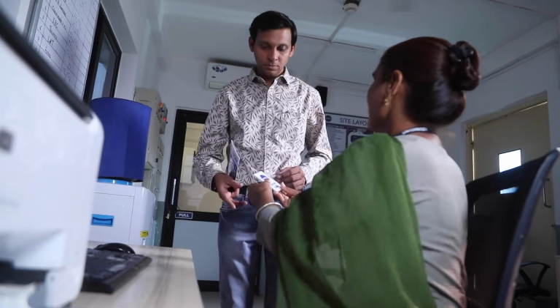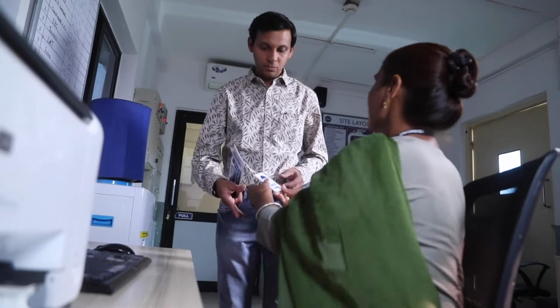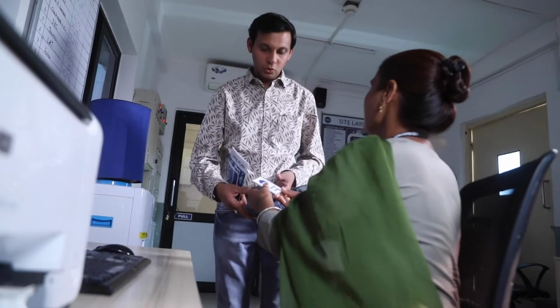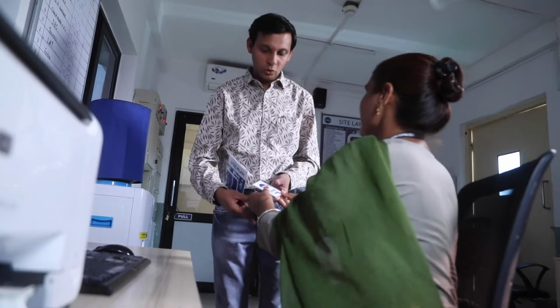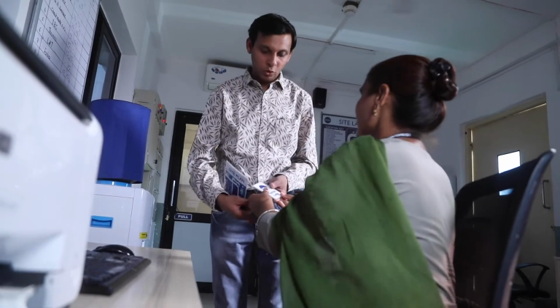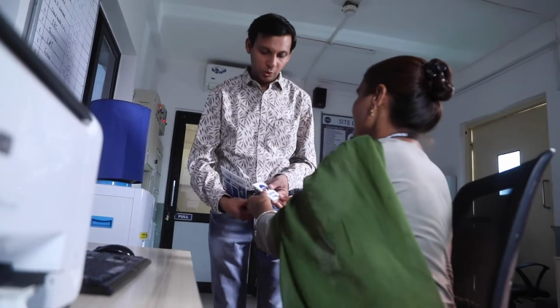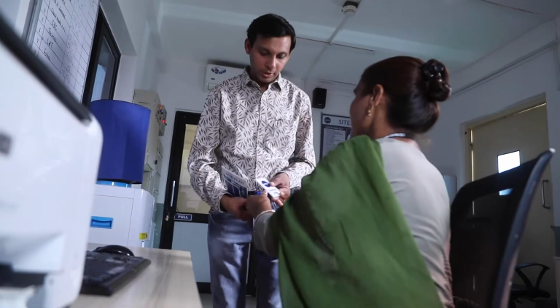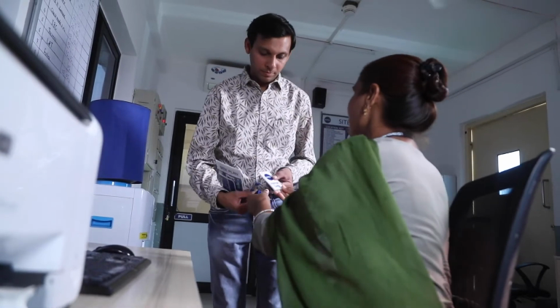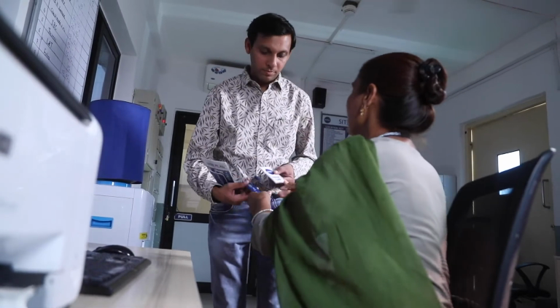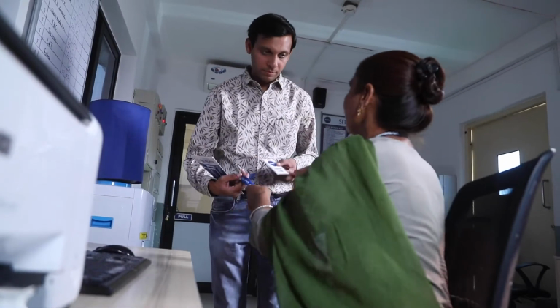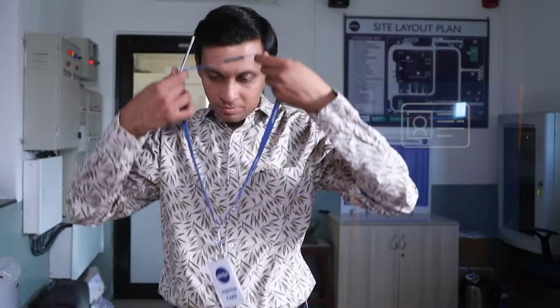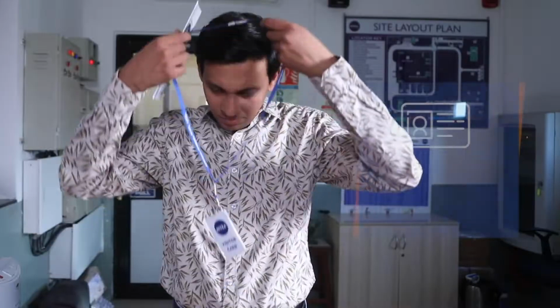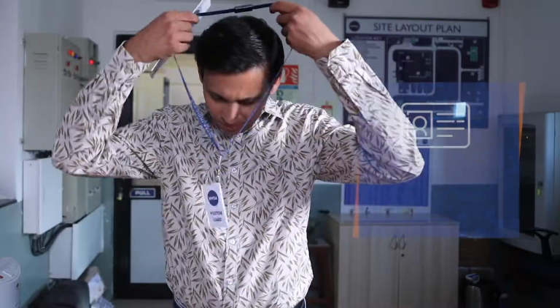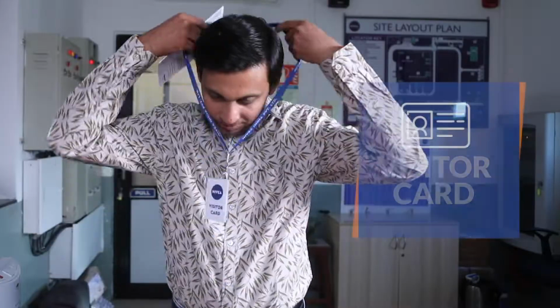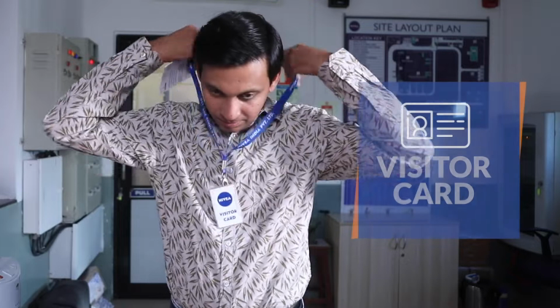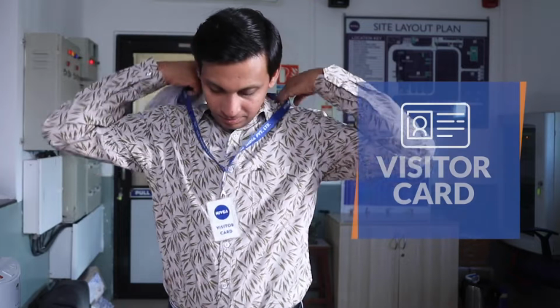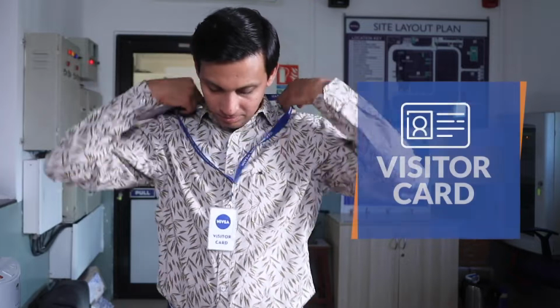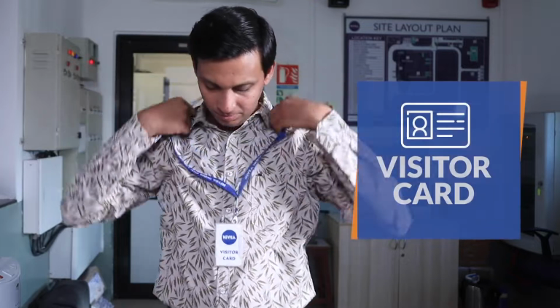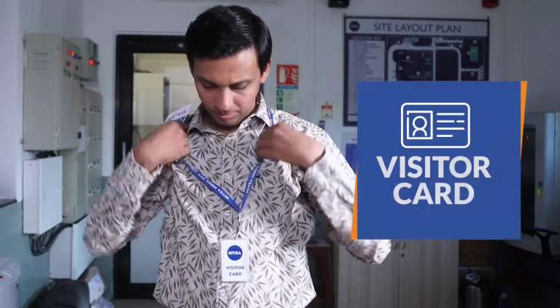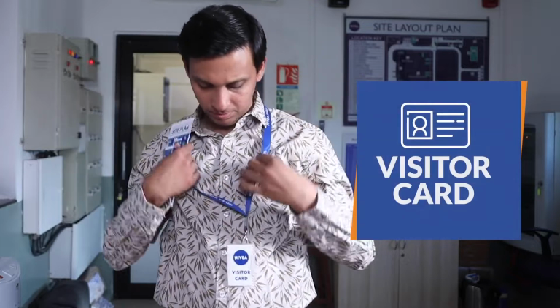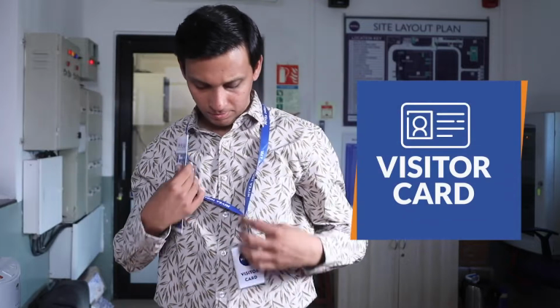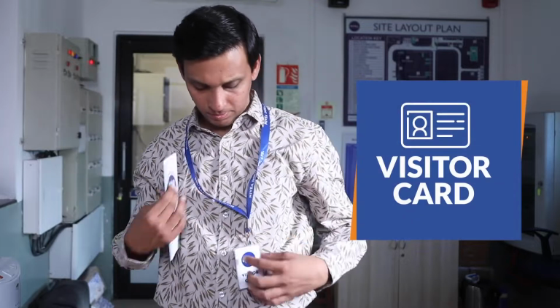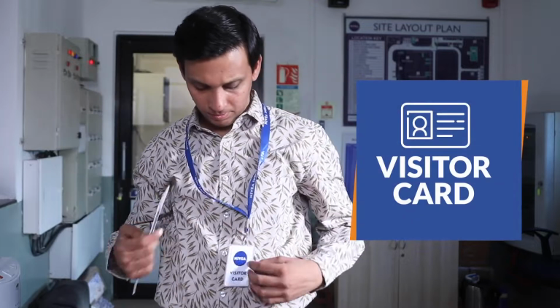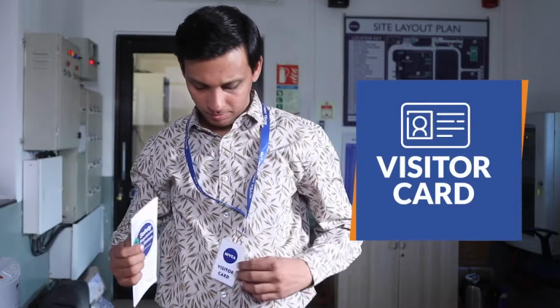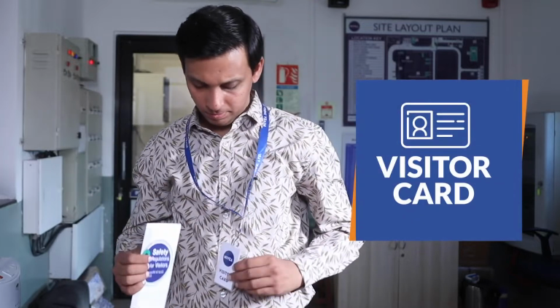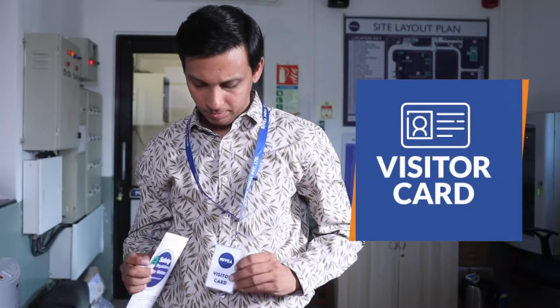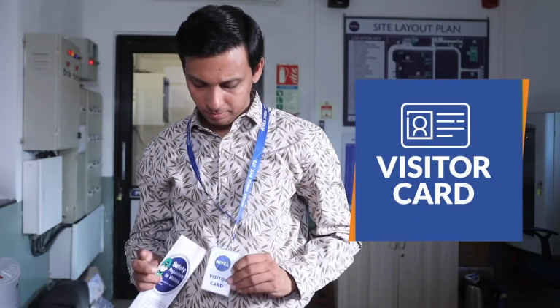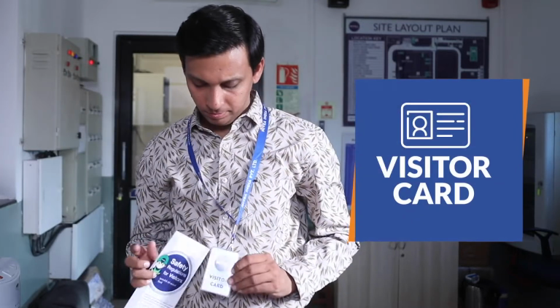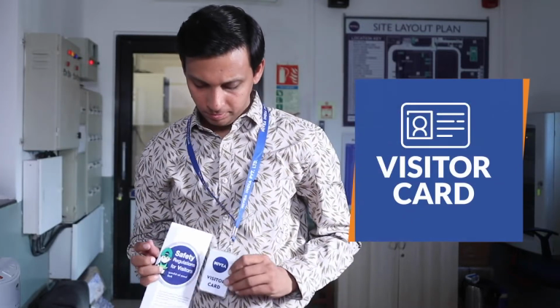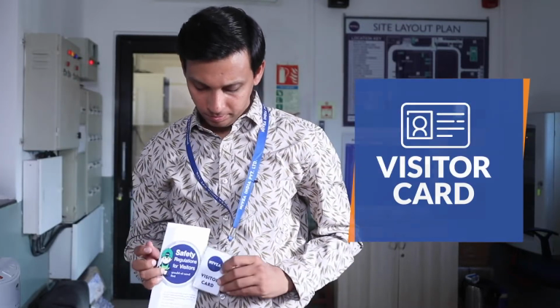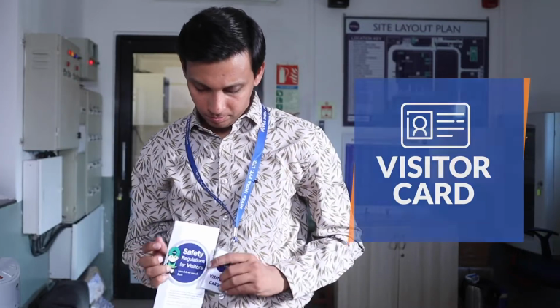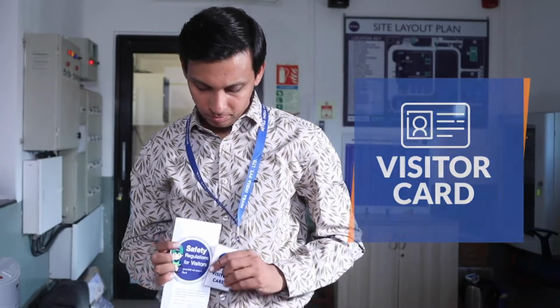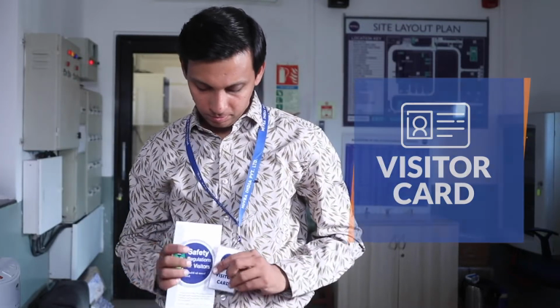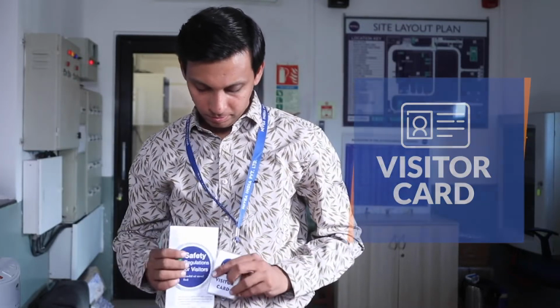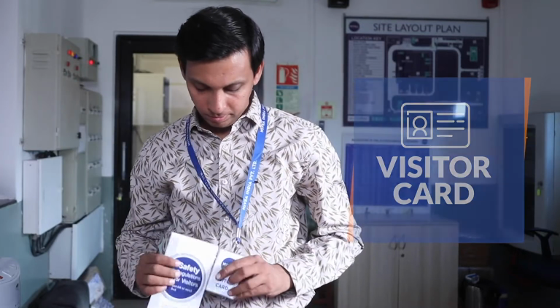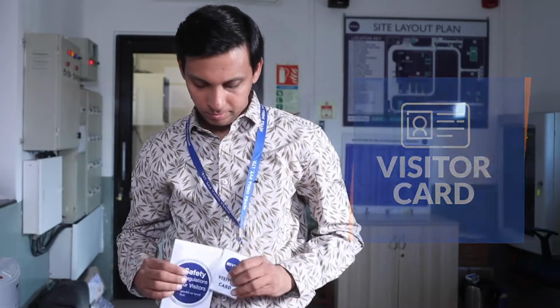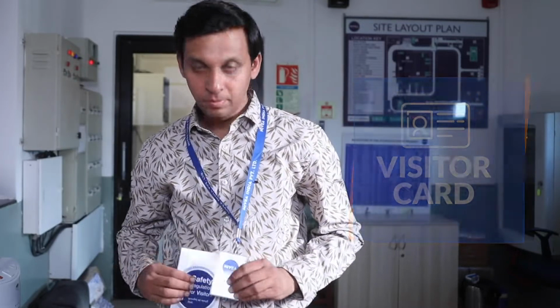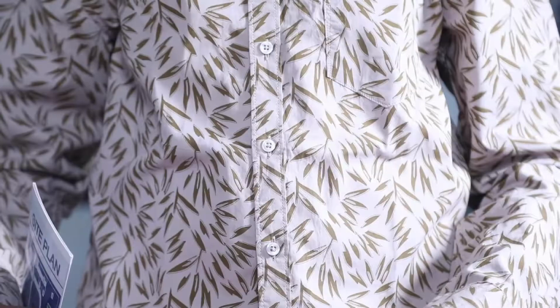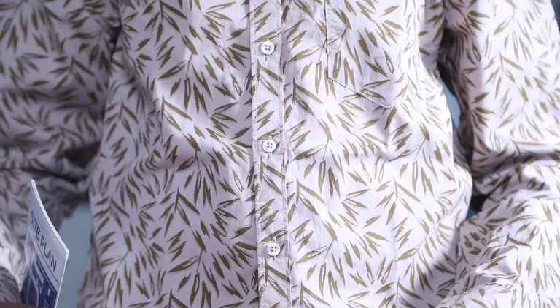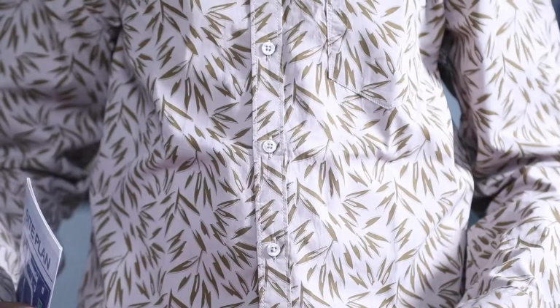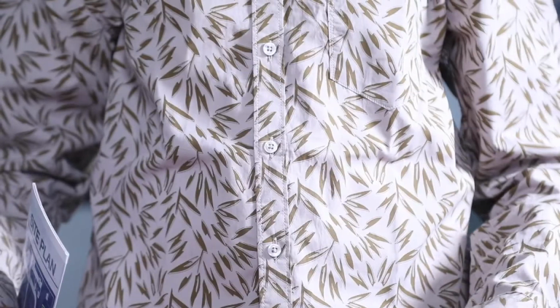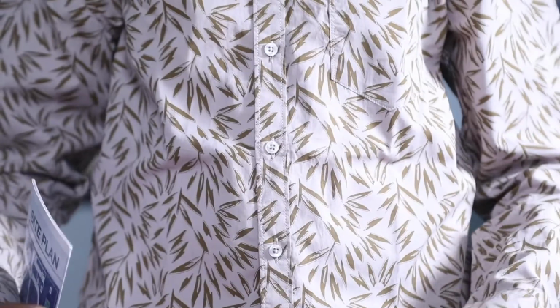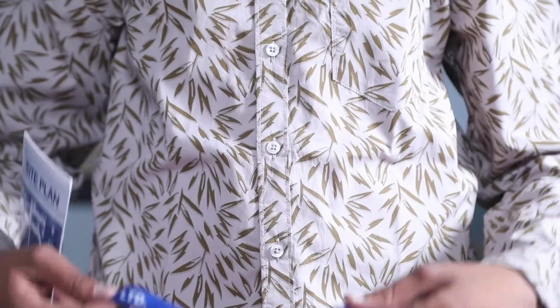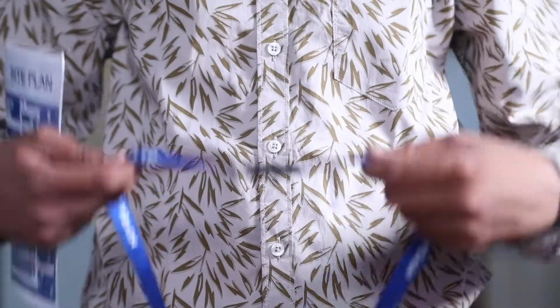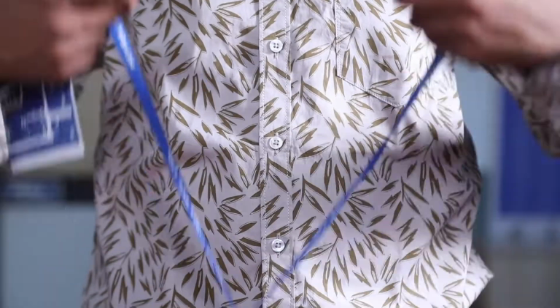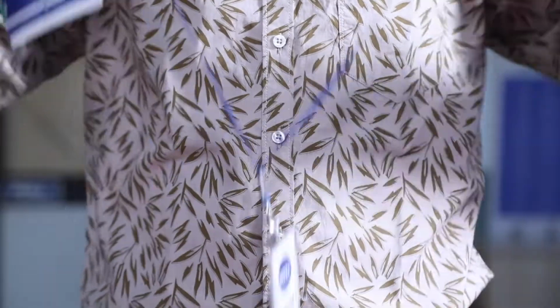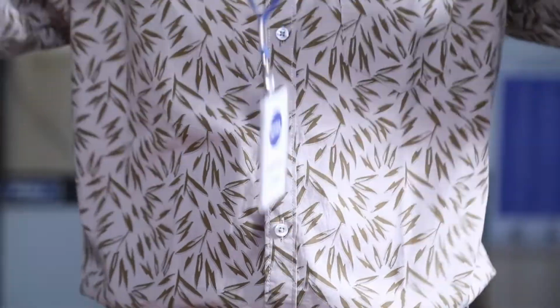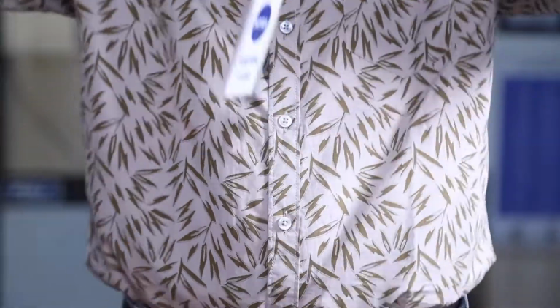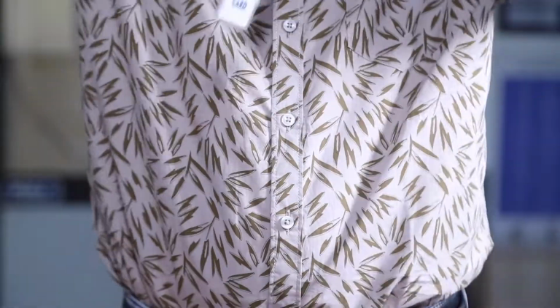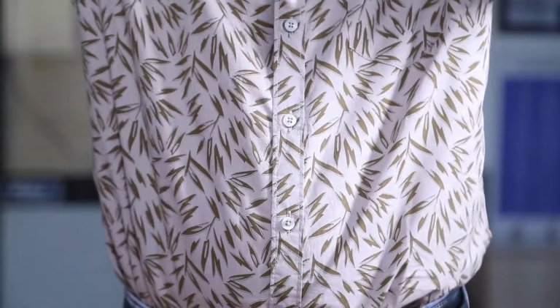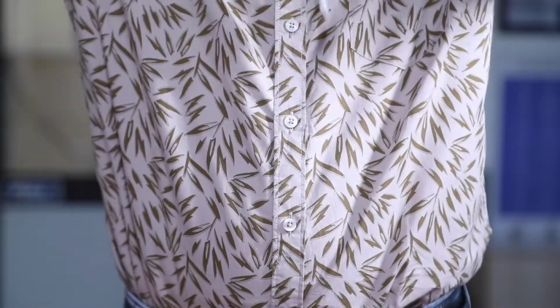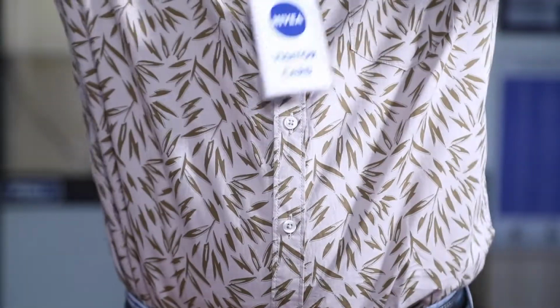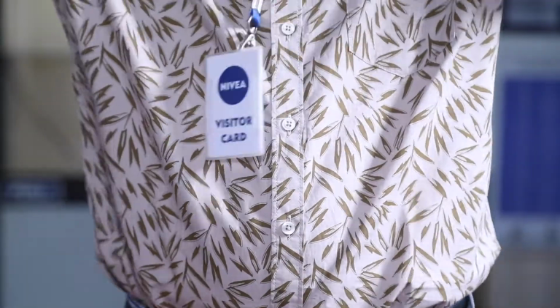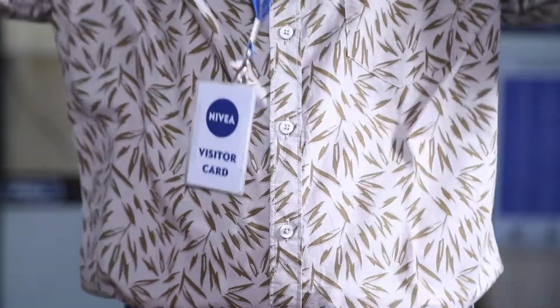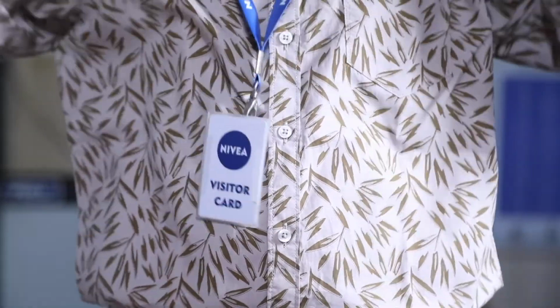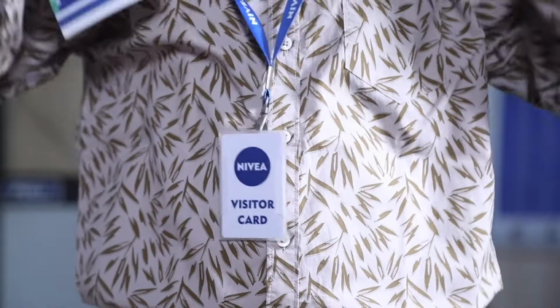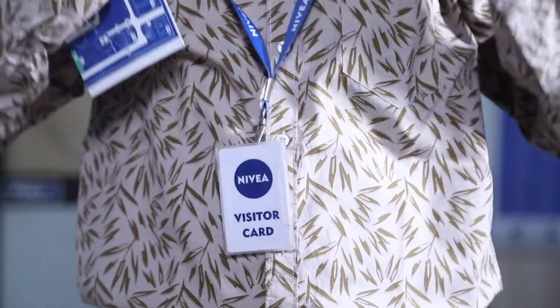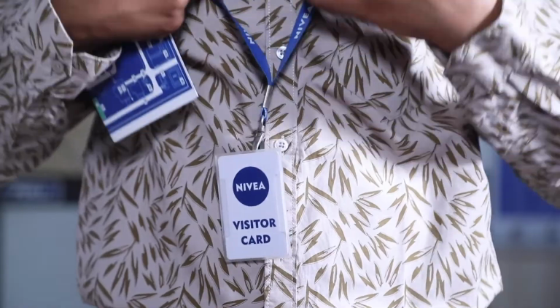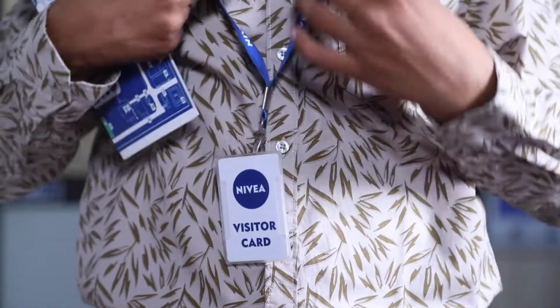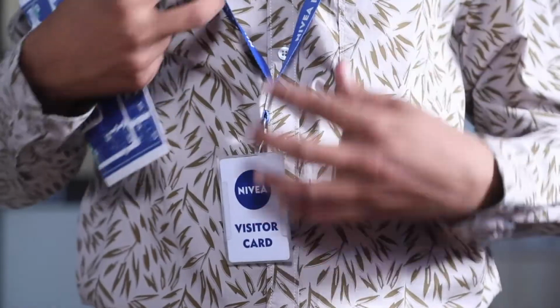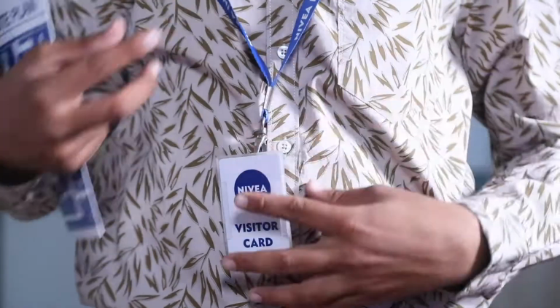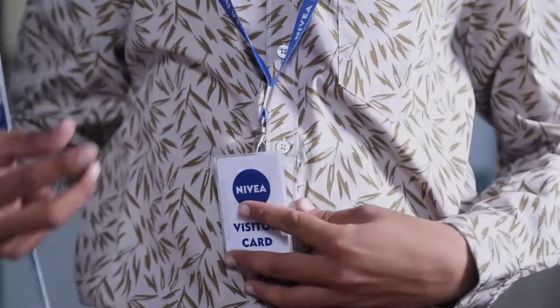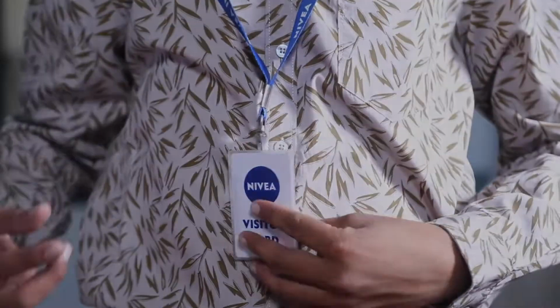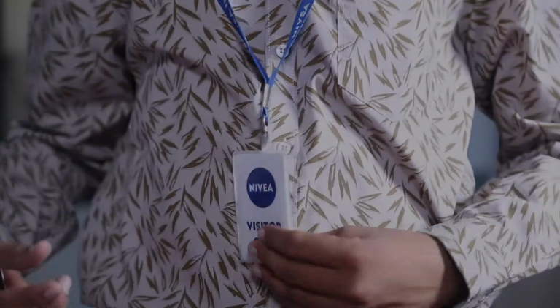This photo identity card grants access to further divisions of the plant. Without this card, any further access is not possible.